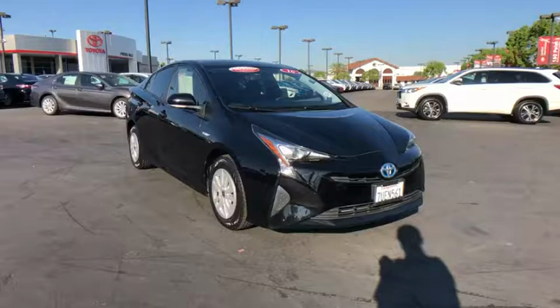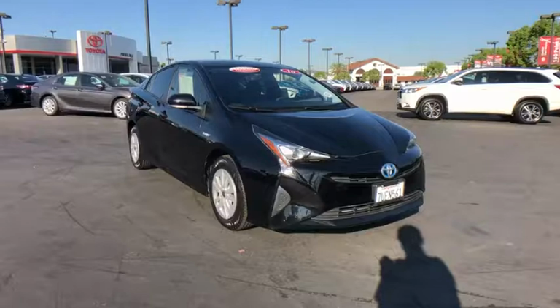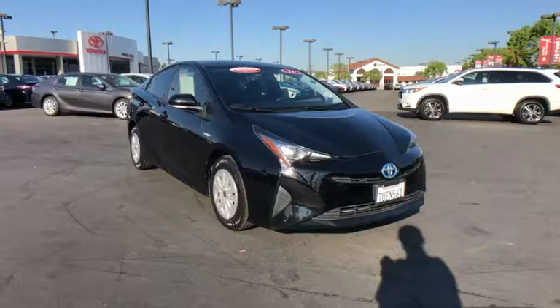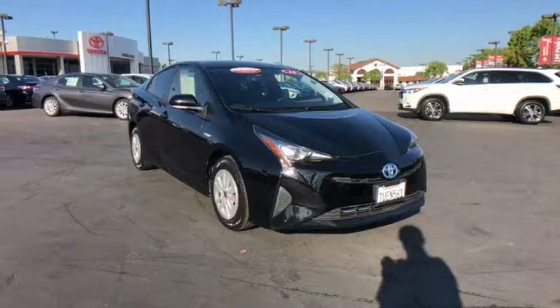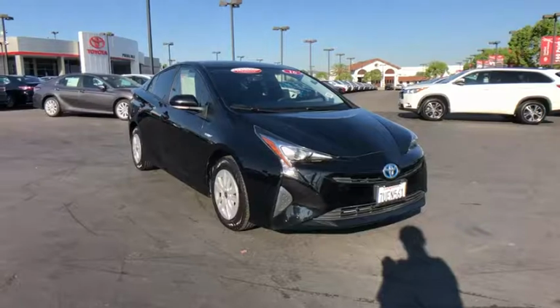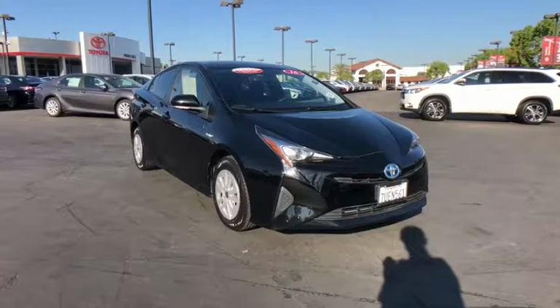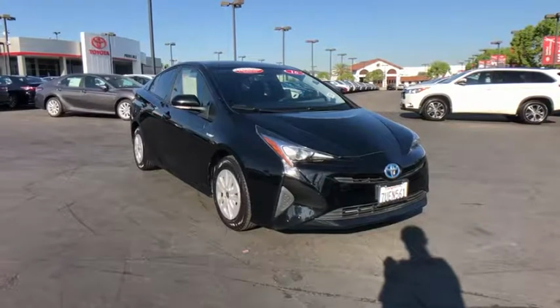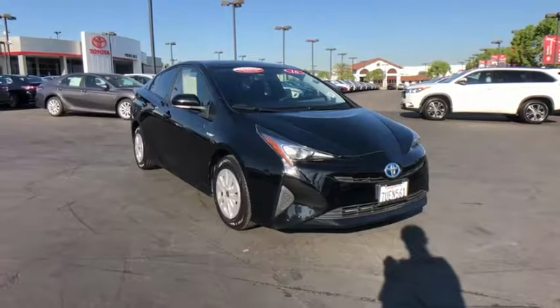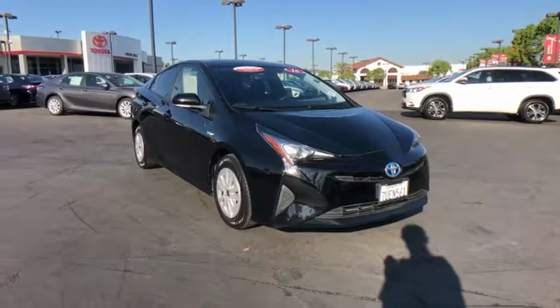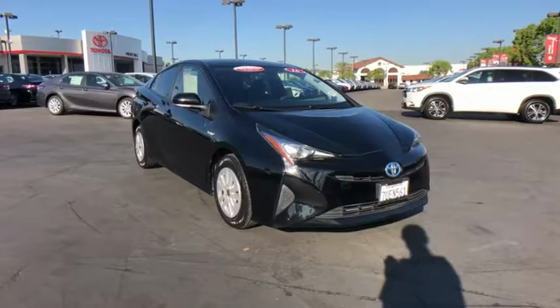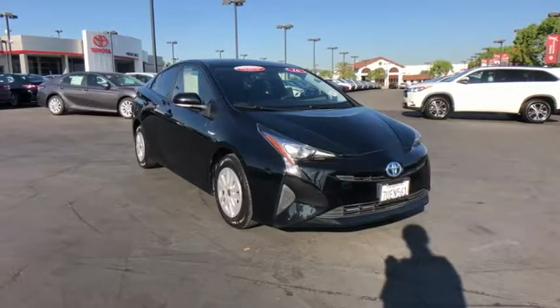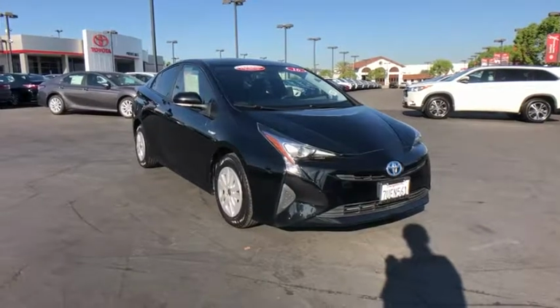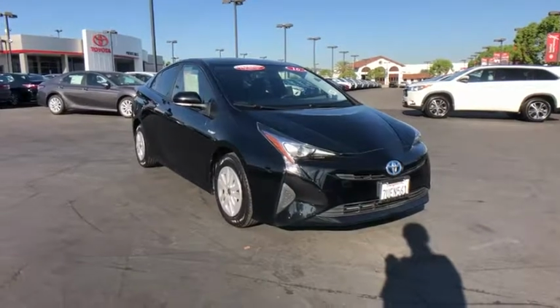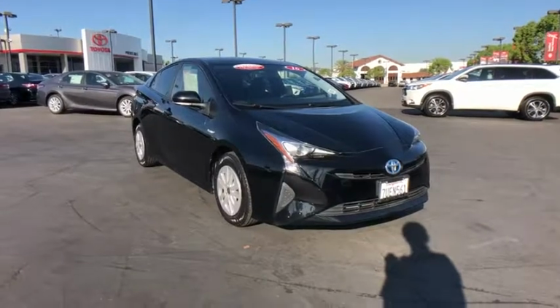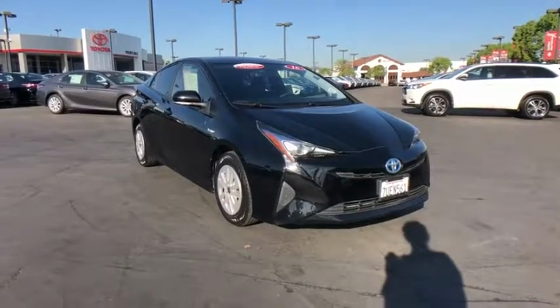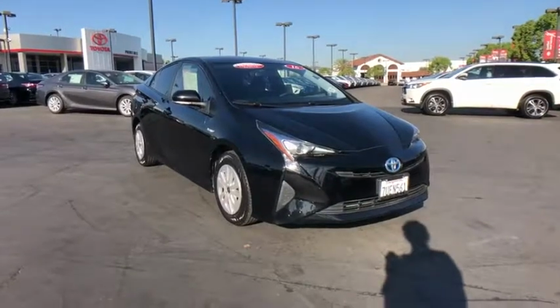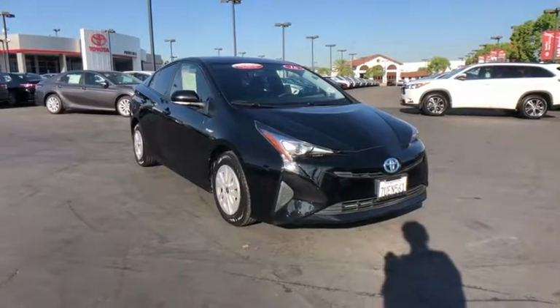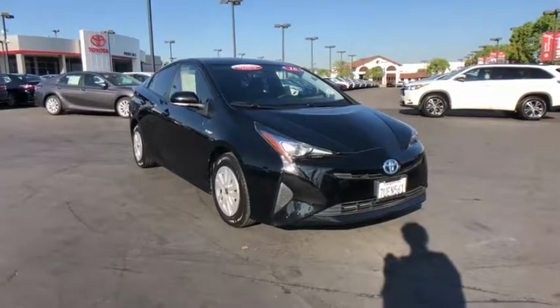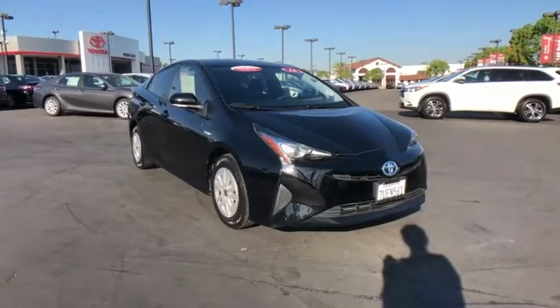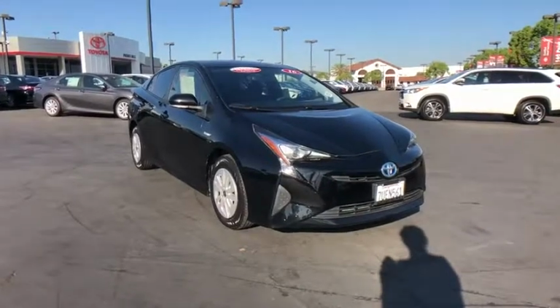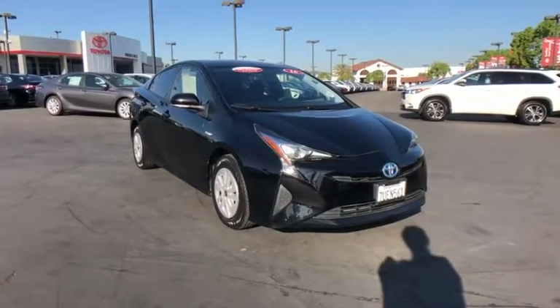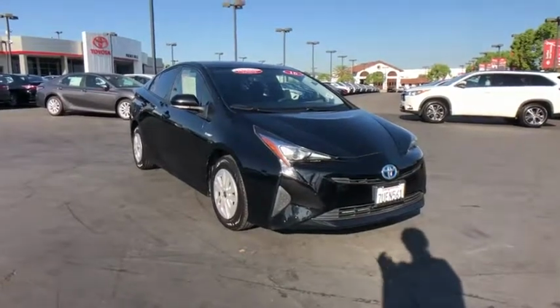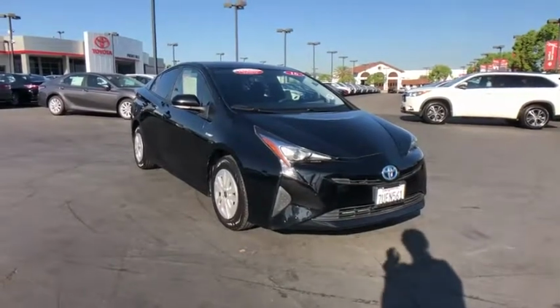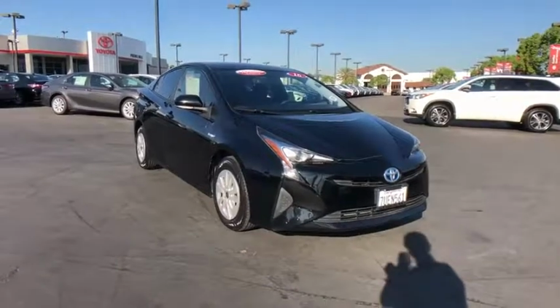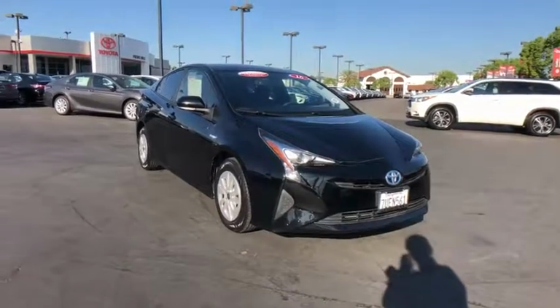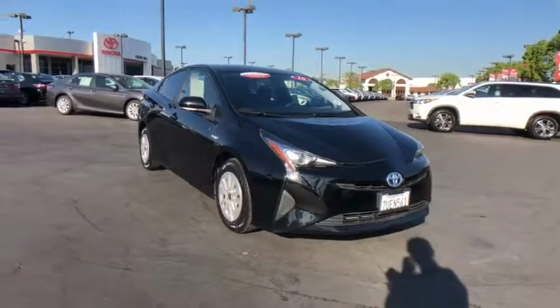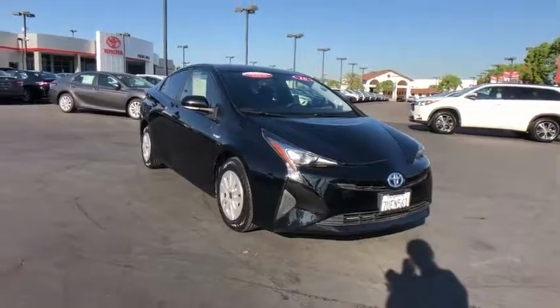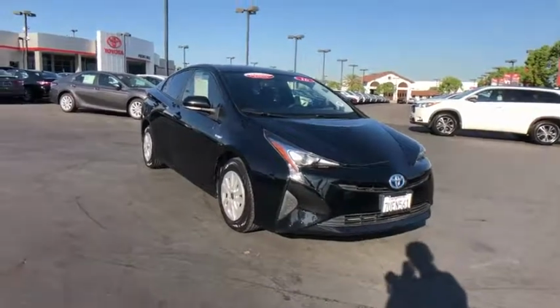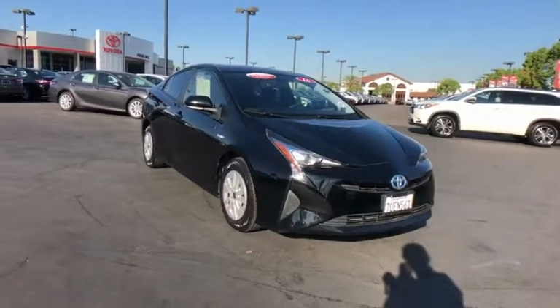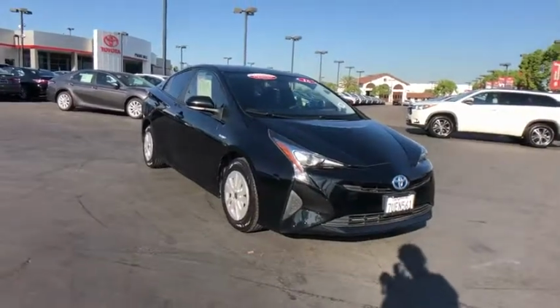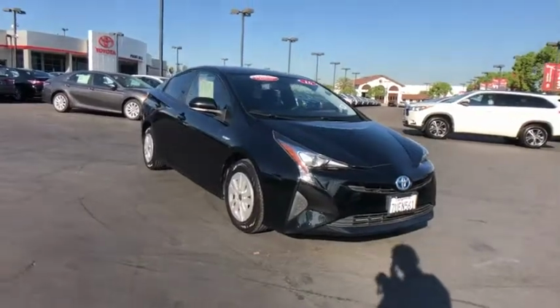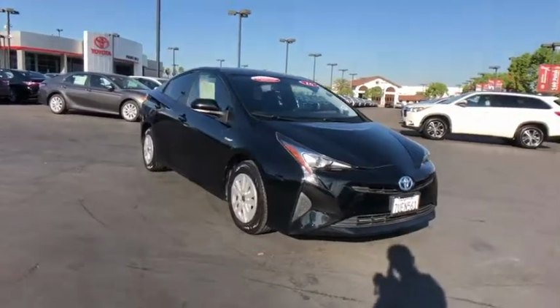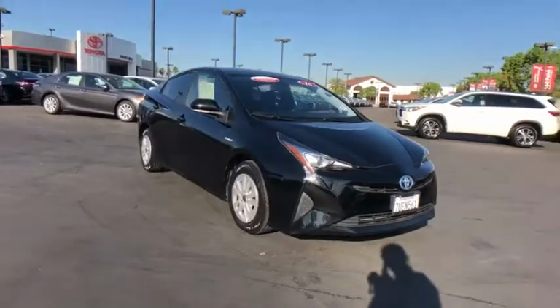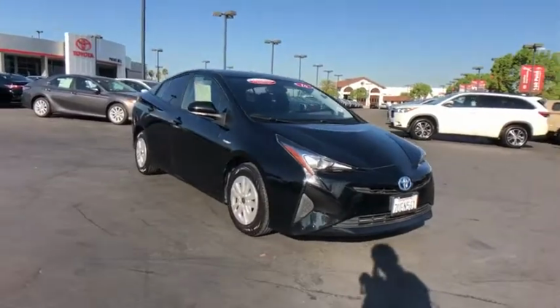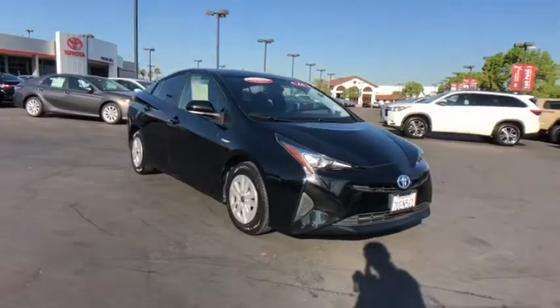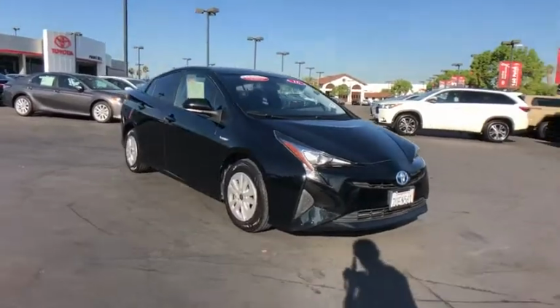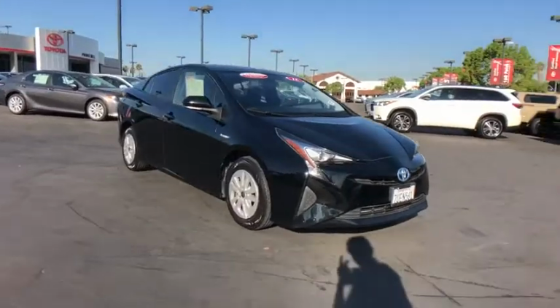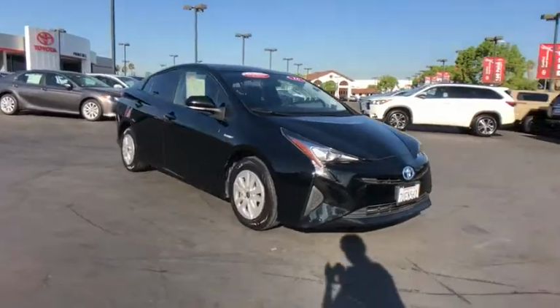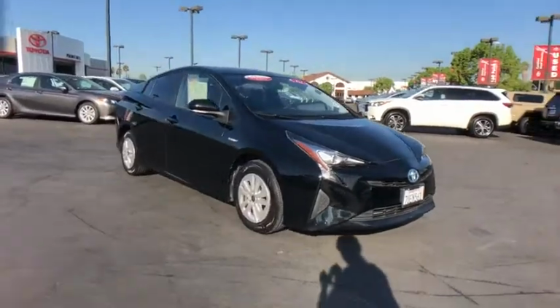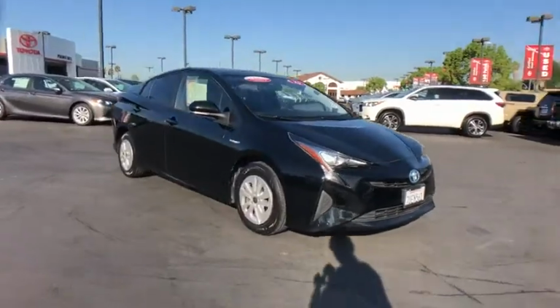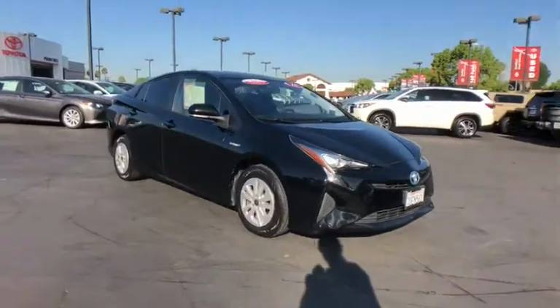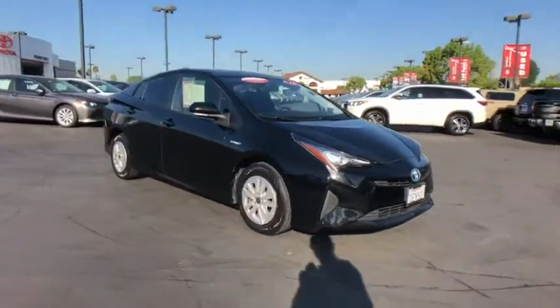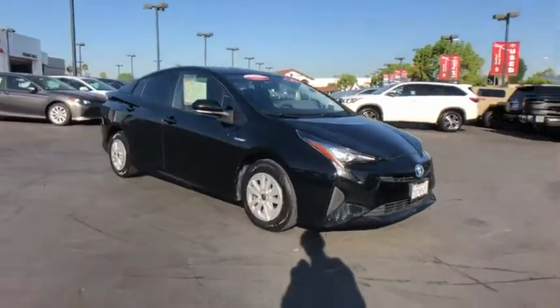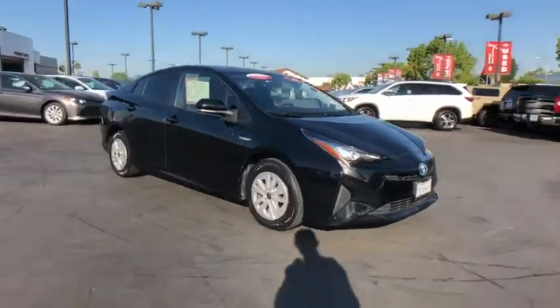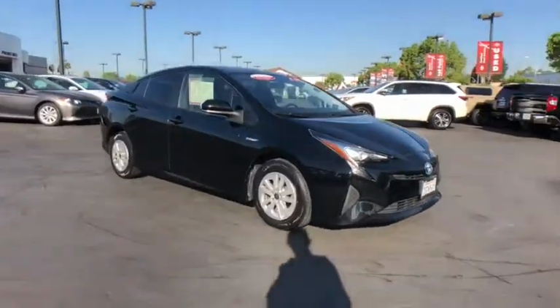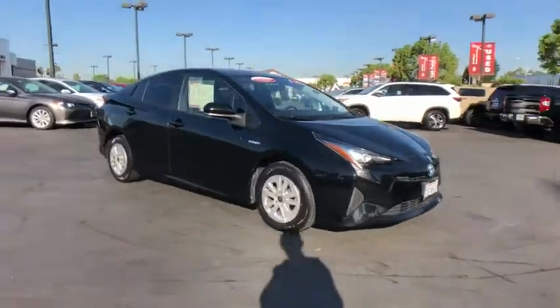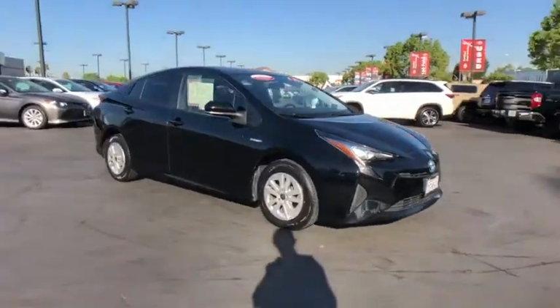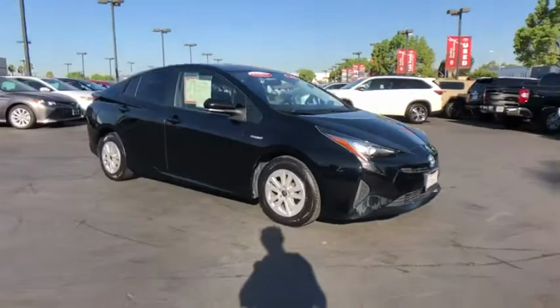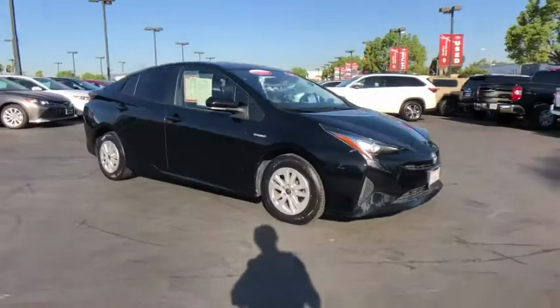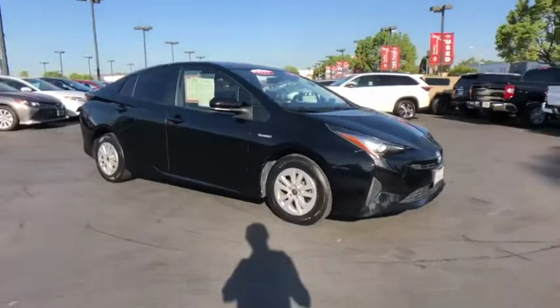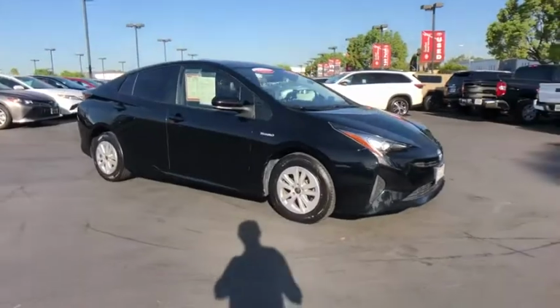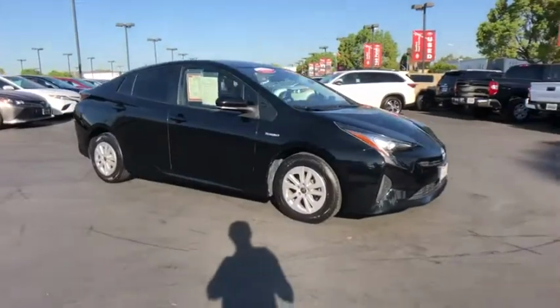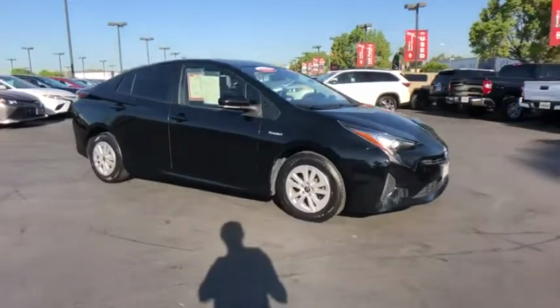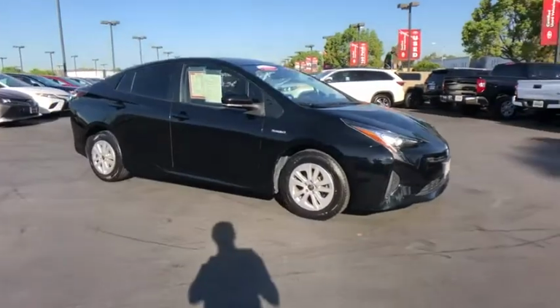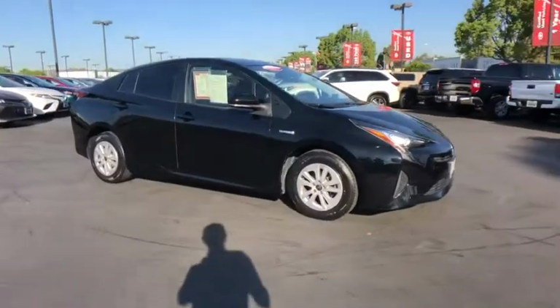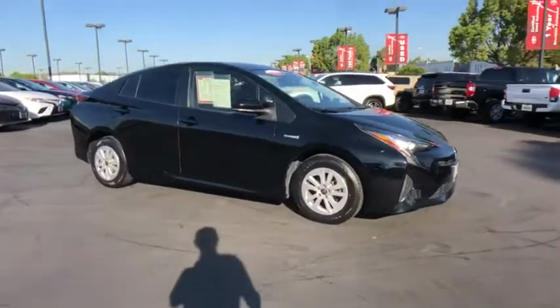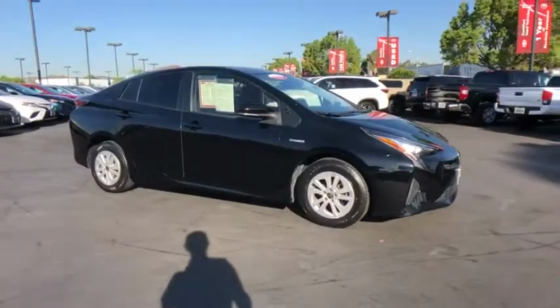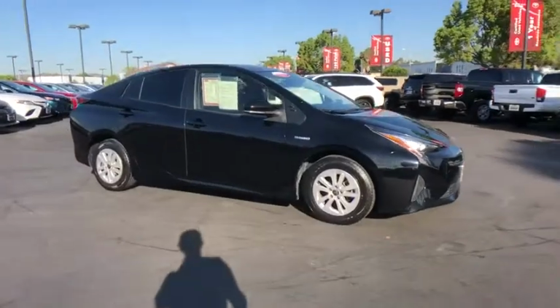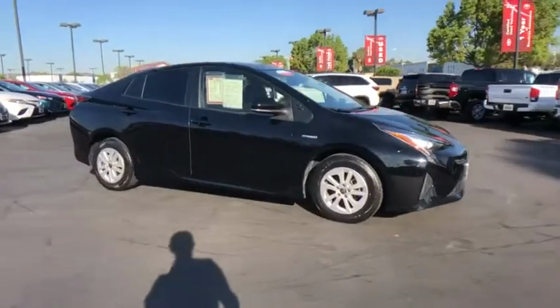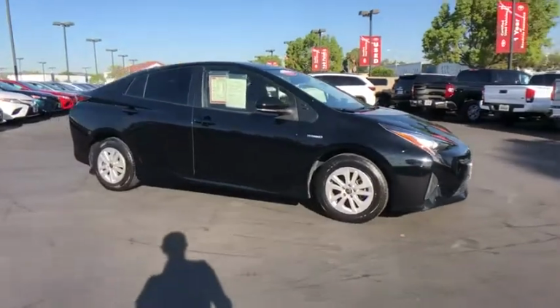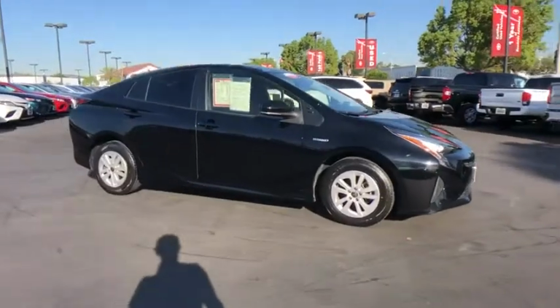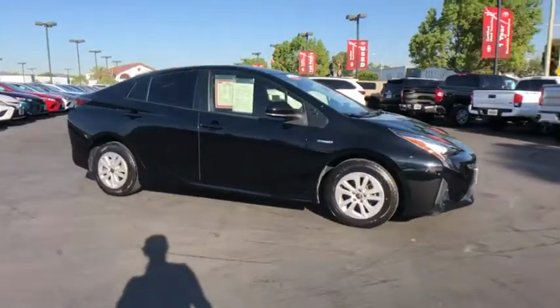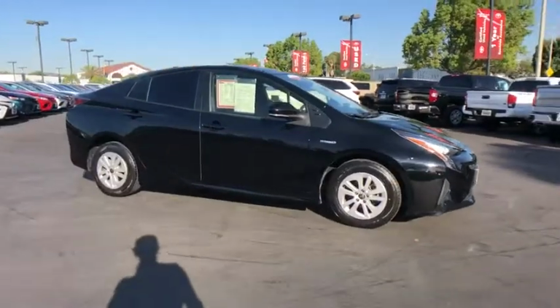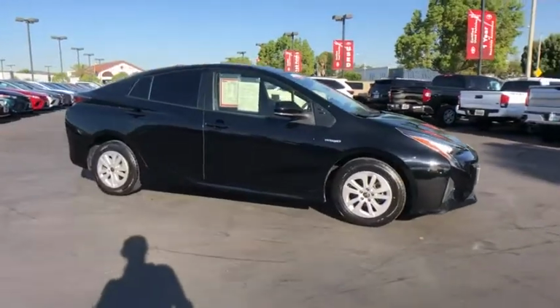Come test drive the 2016 Toyota Prius. Prius offers harmony between man, nature, and machine.